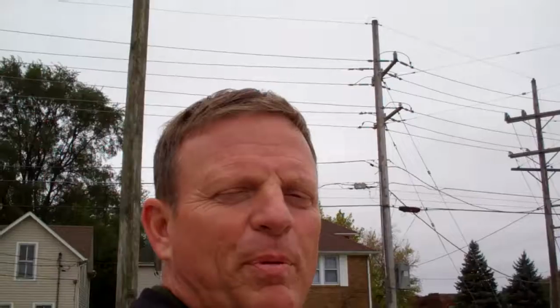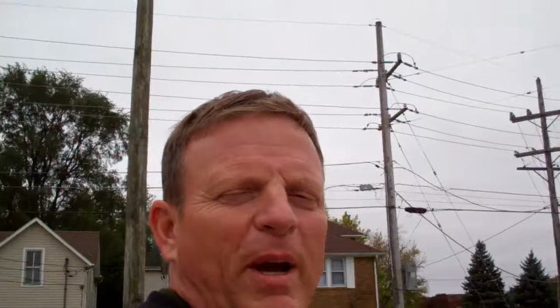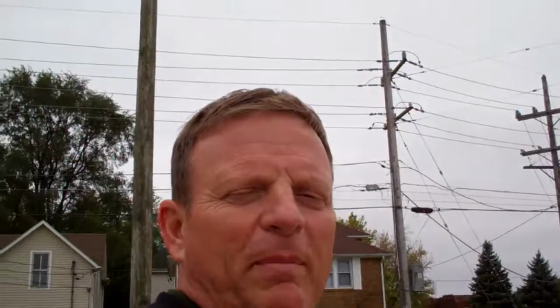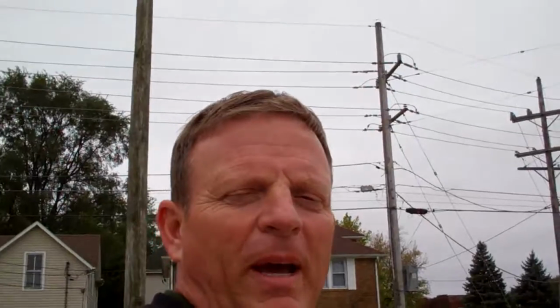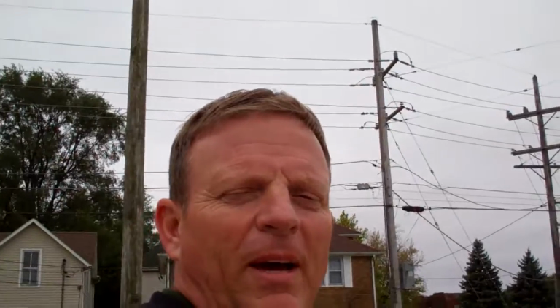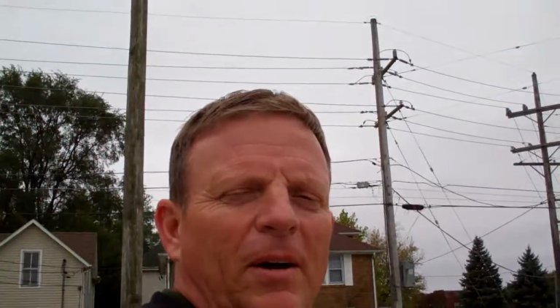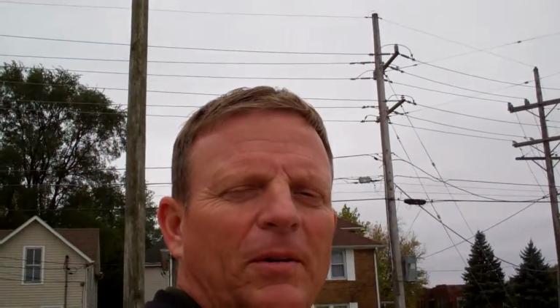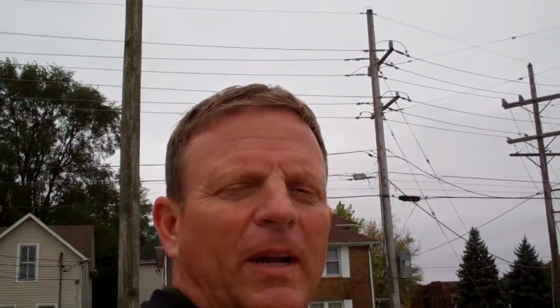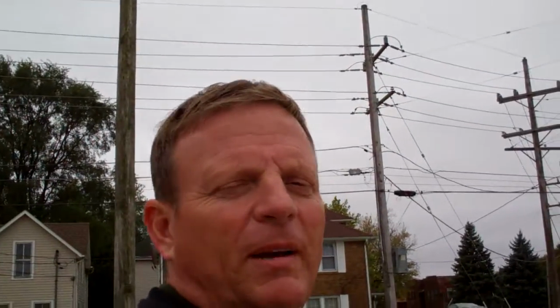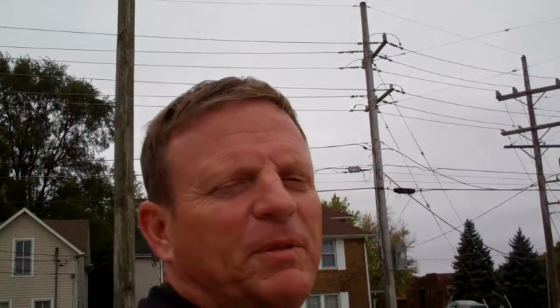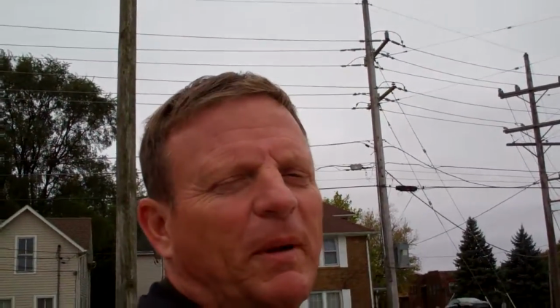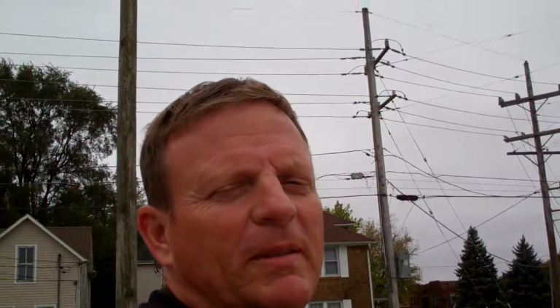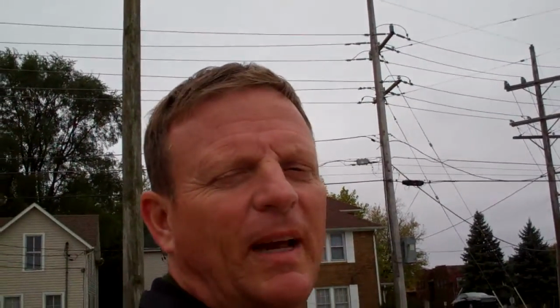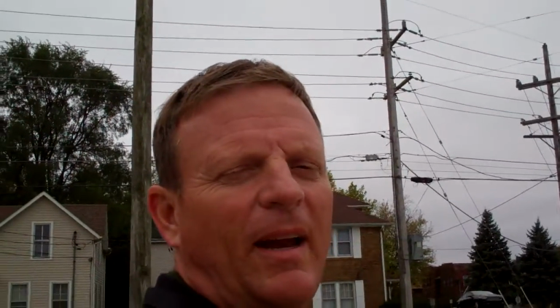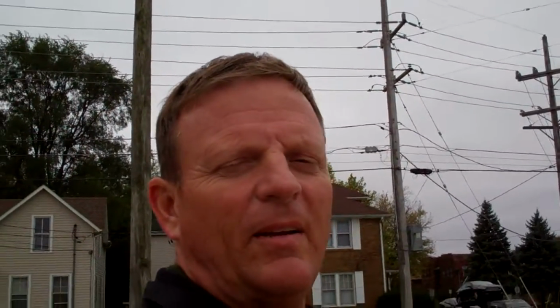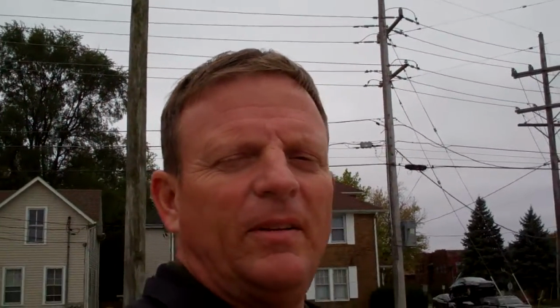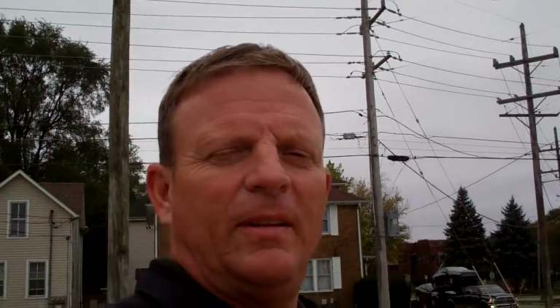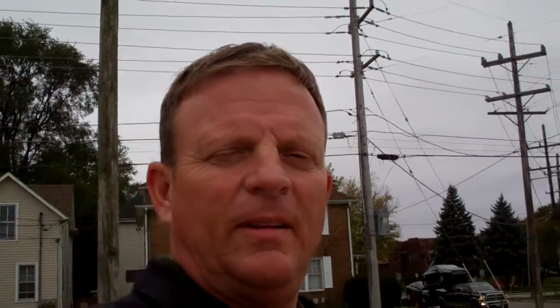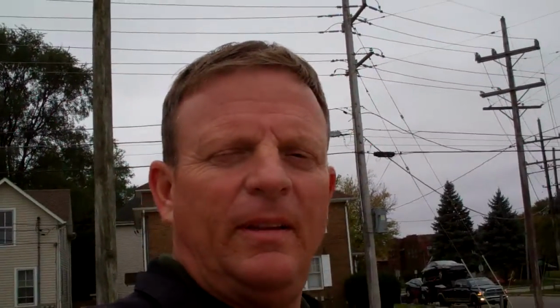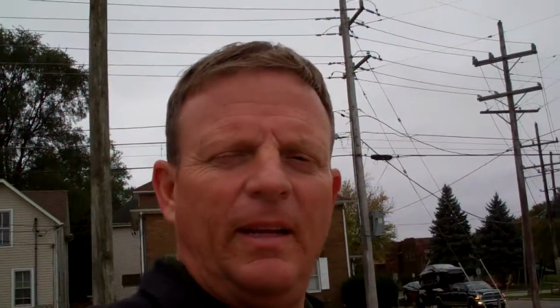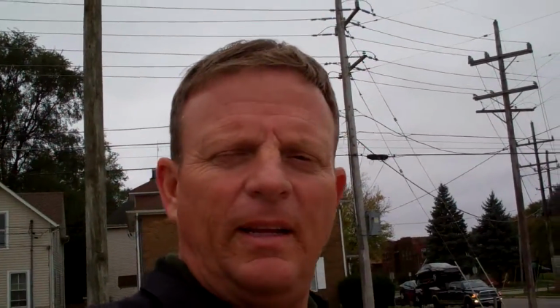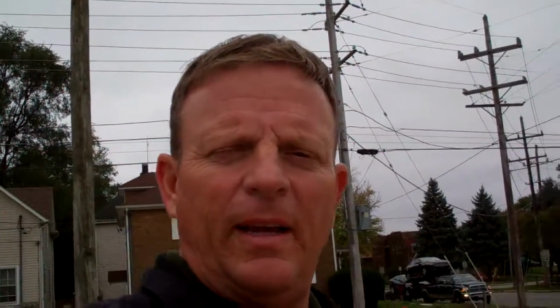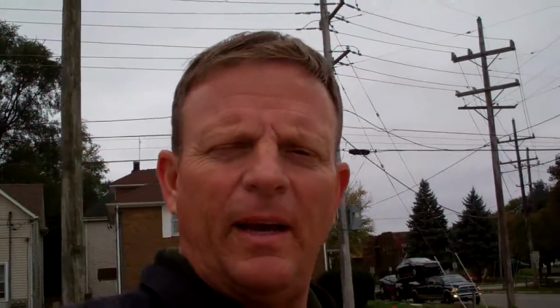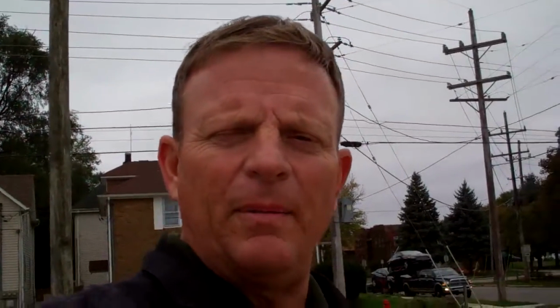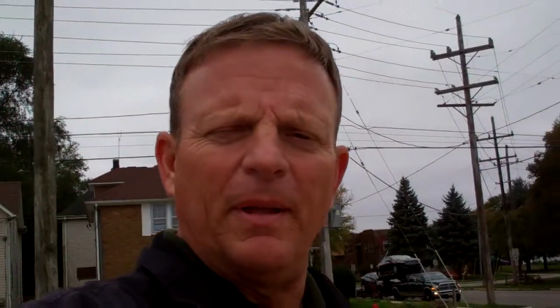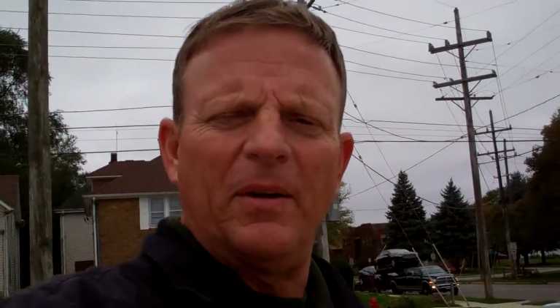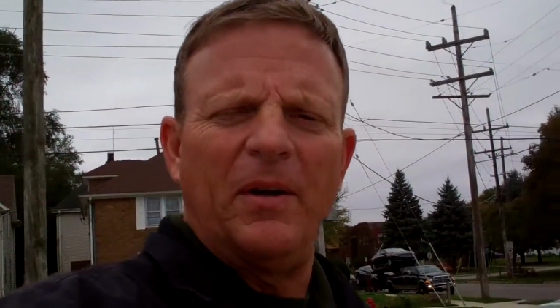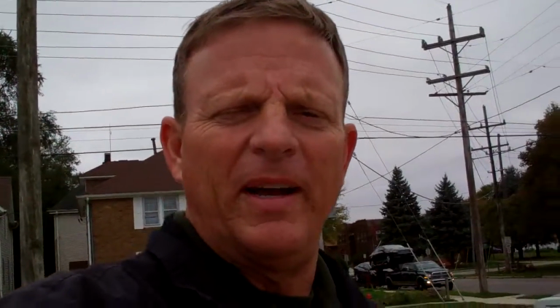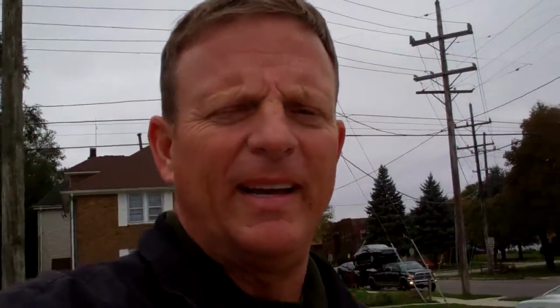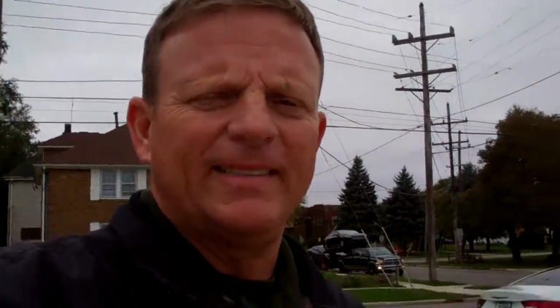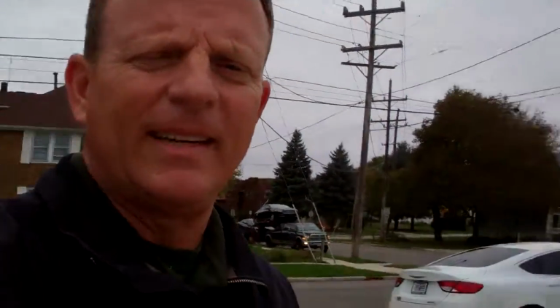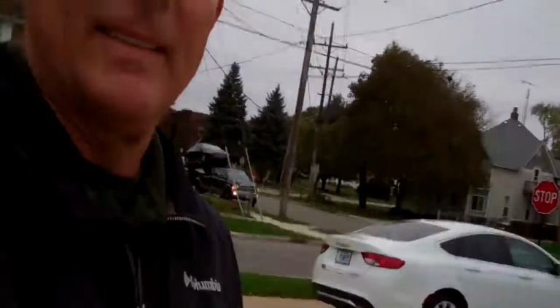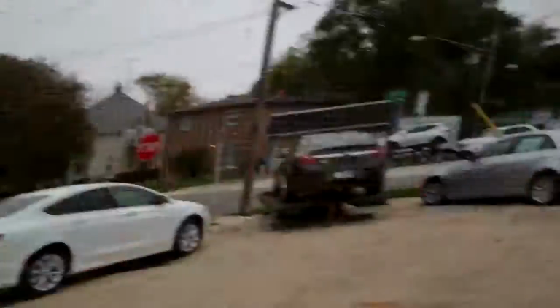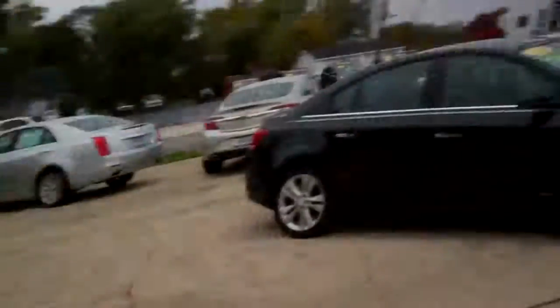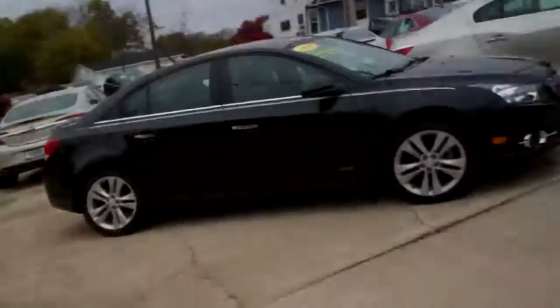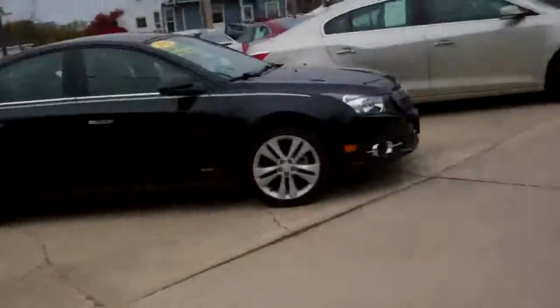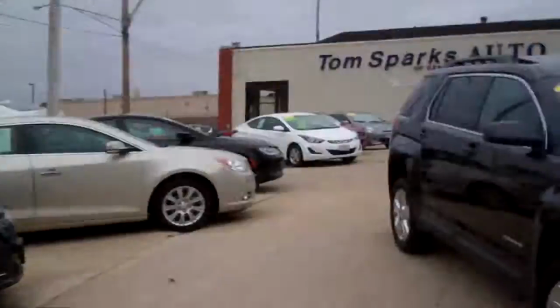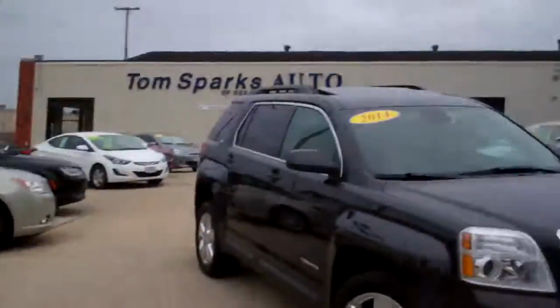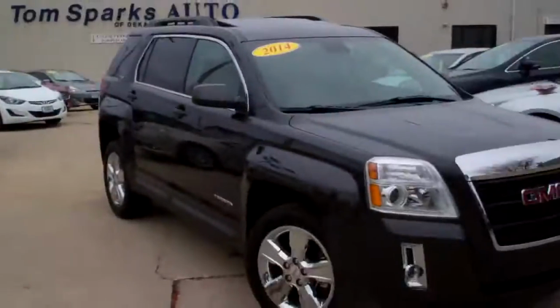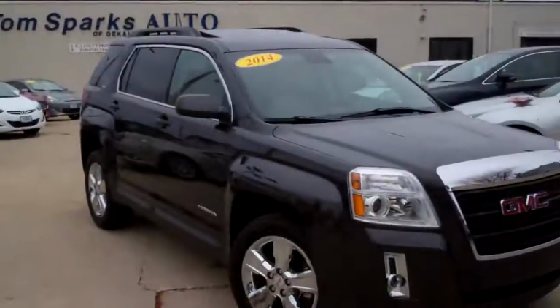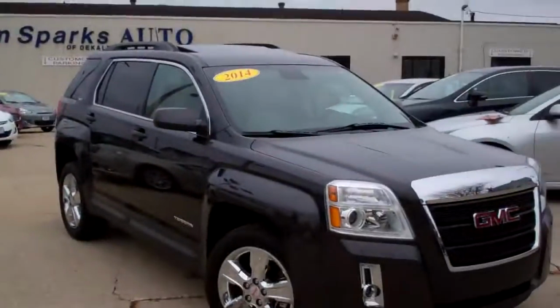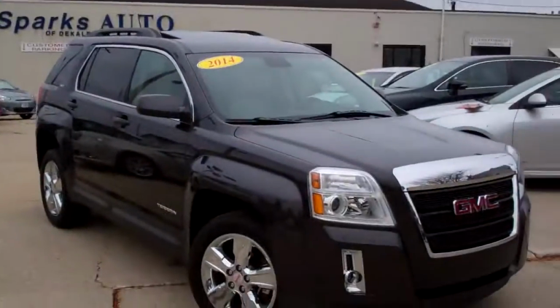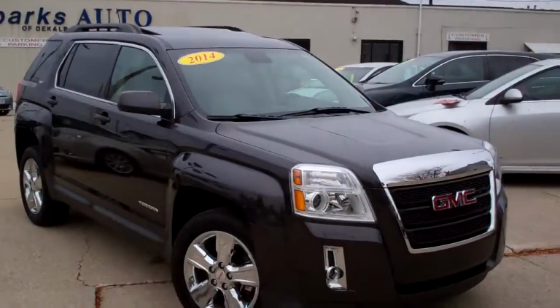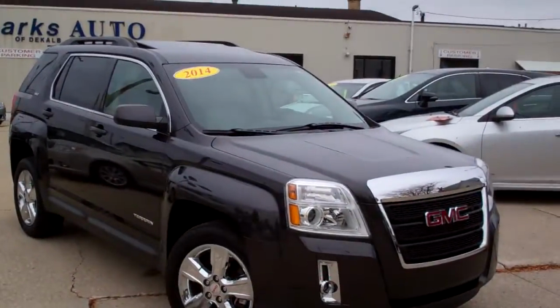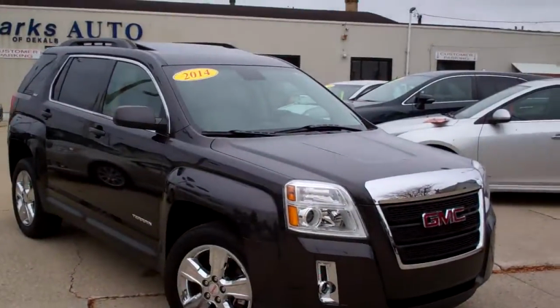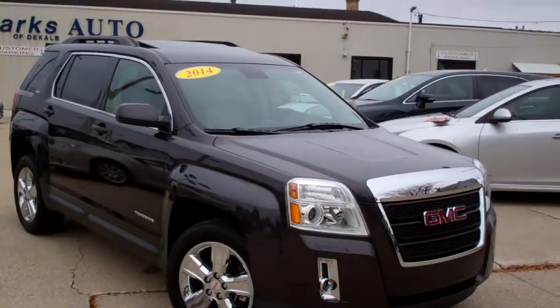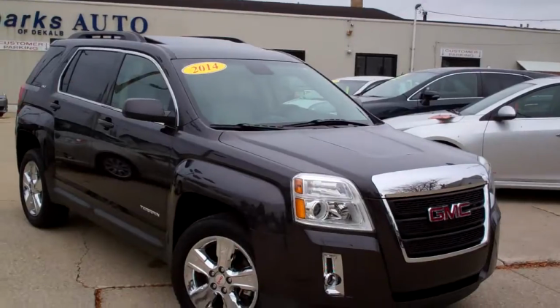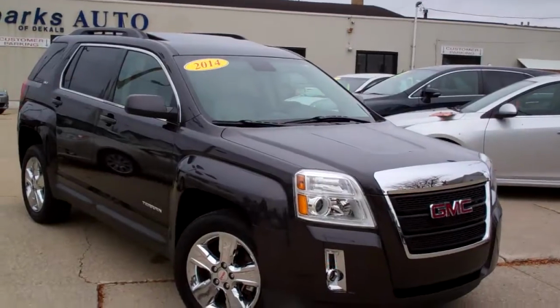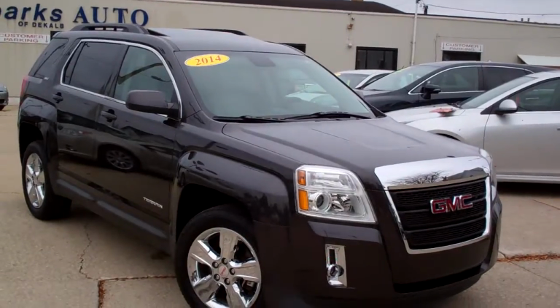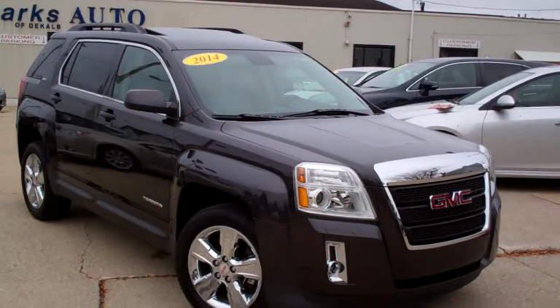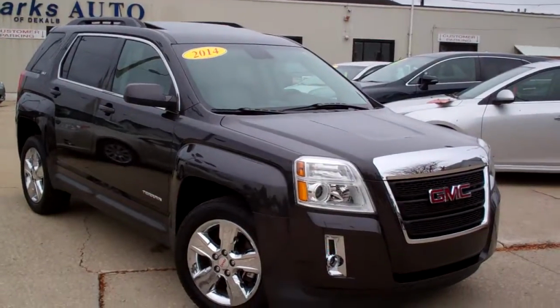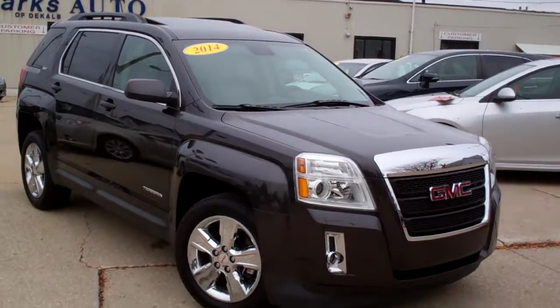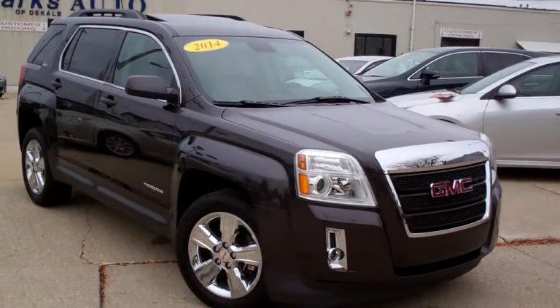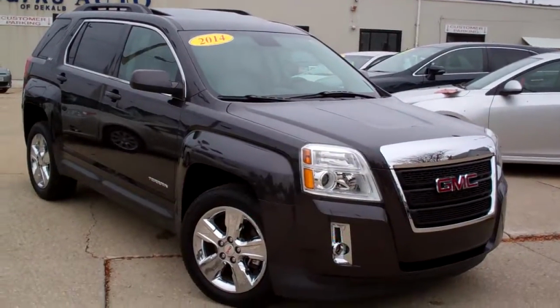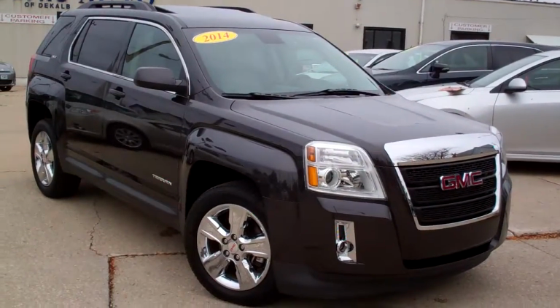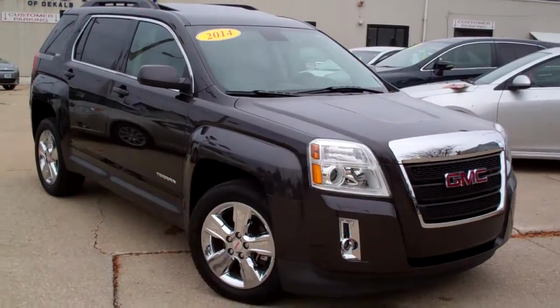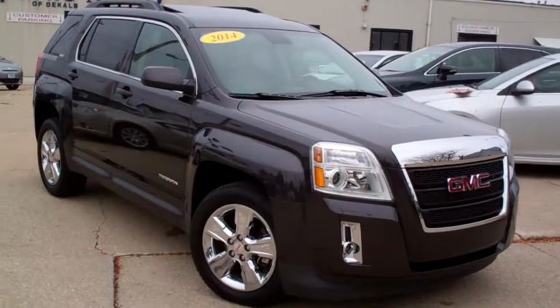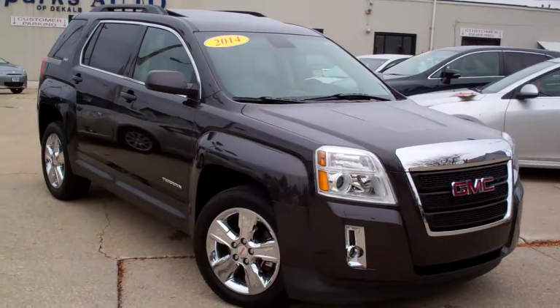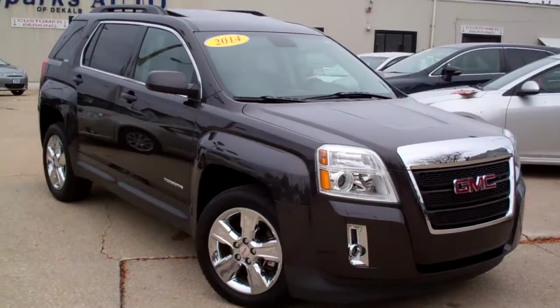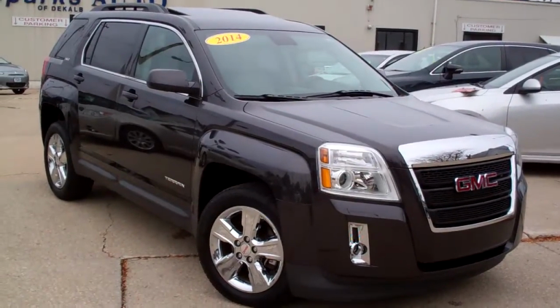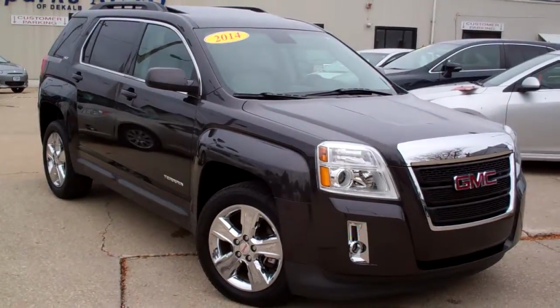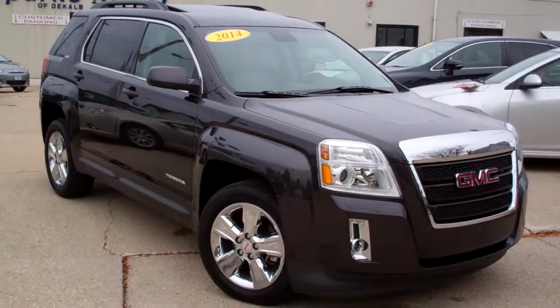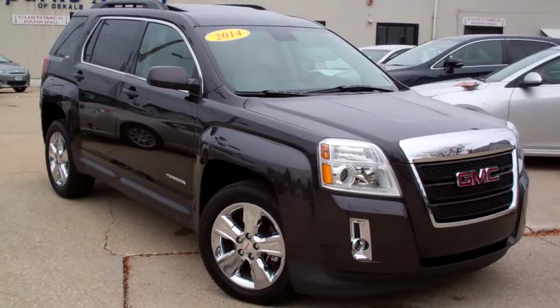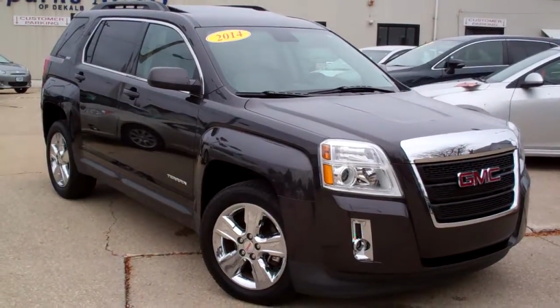Brad Mayo, Tom Sparks Auto, Decal of Illinois. Hey, check this one out — 2014 GMC Terrain.